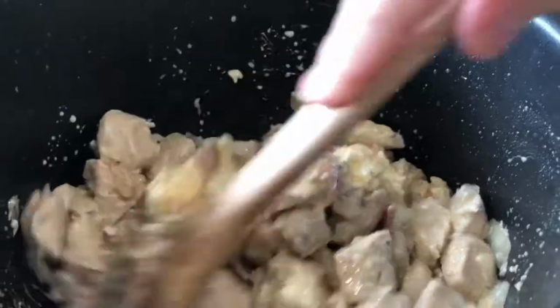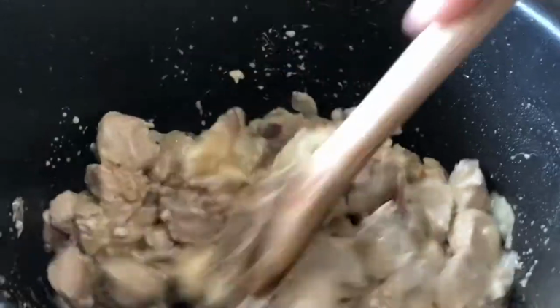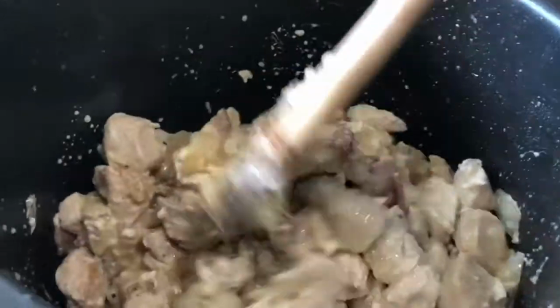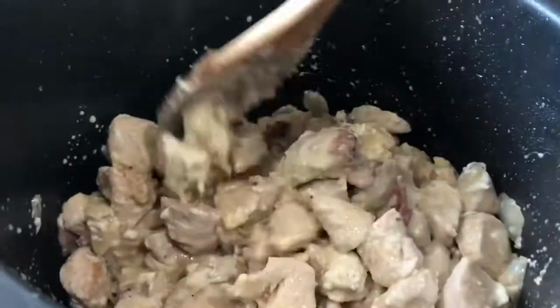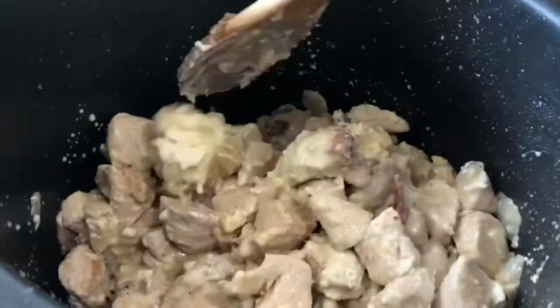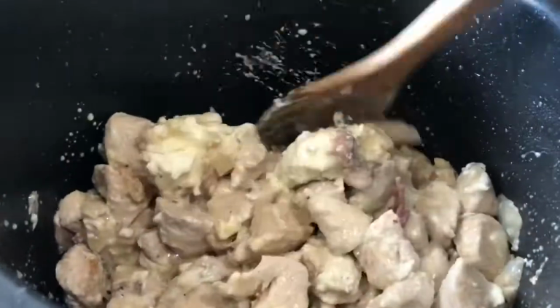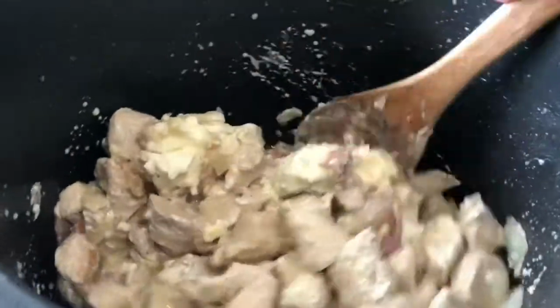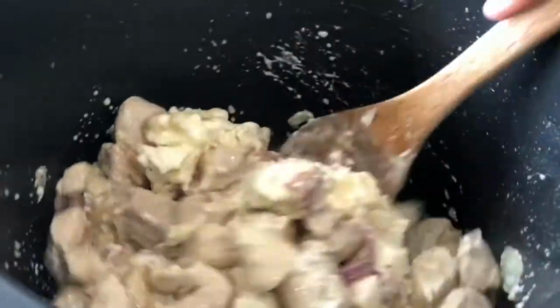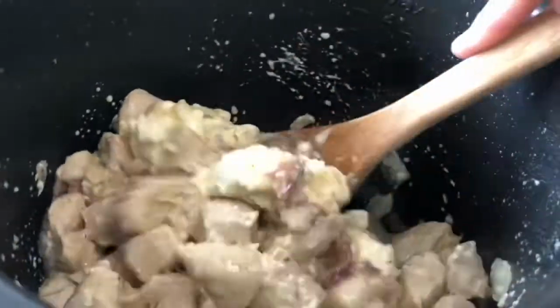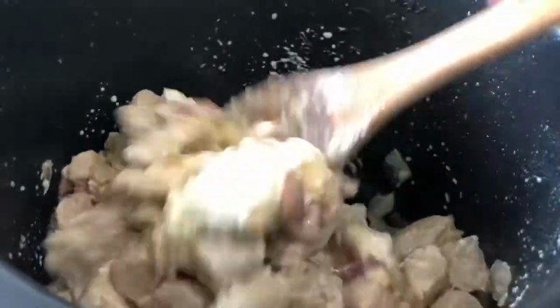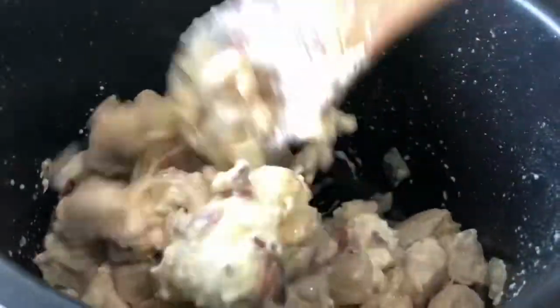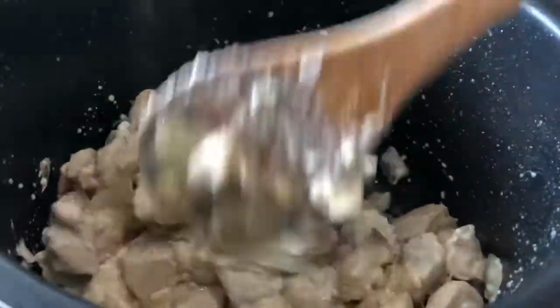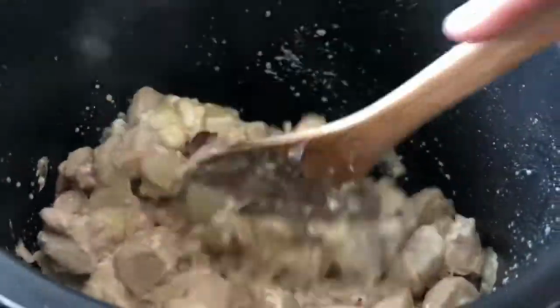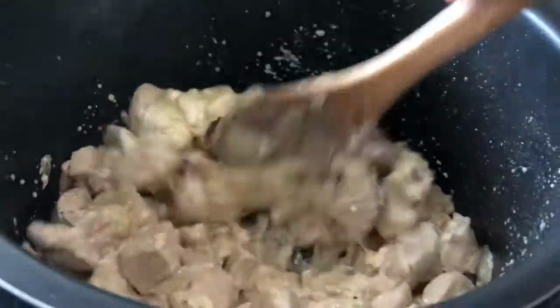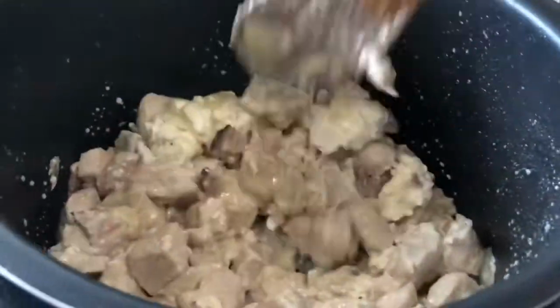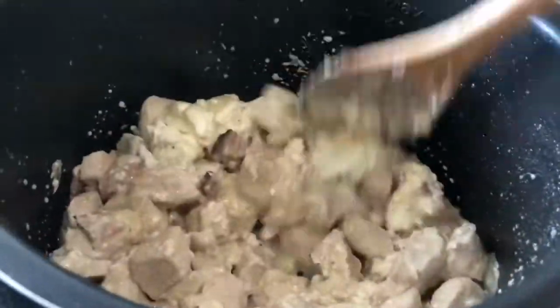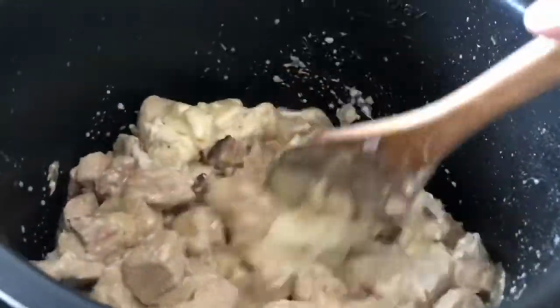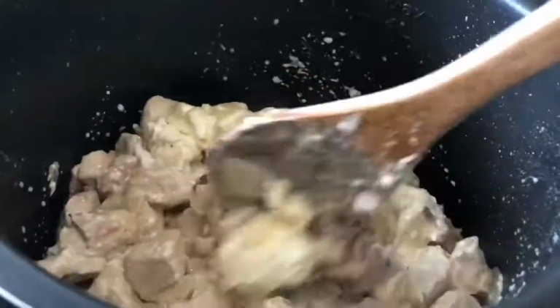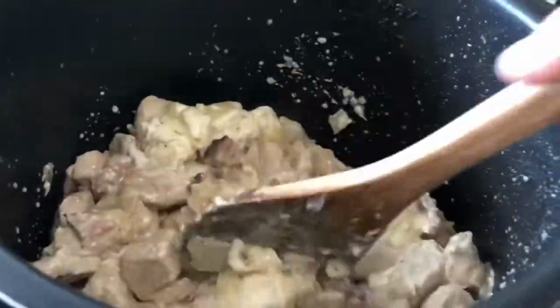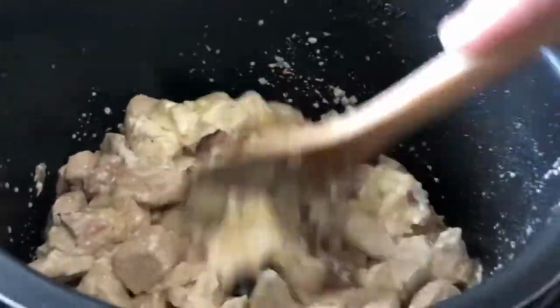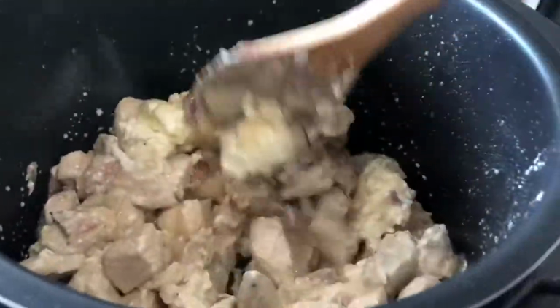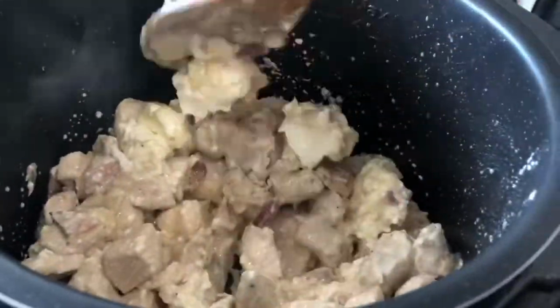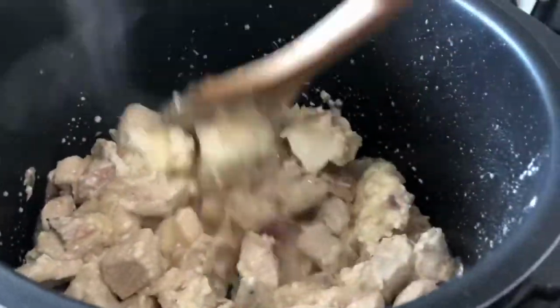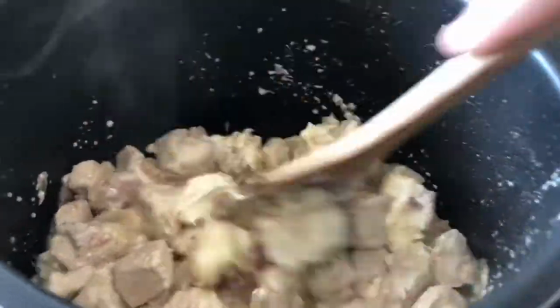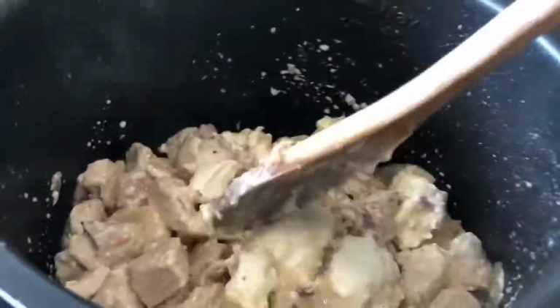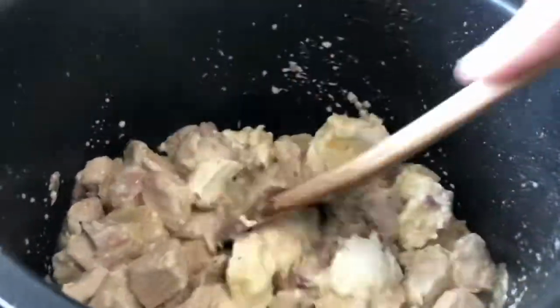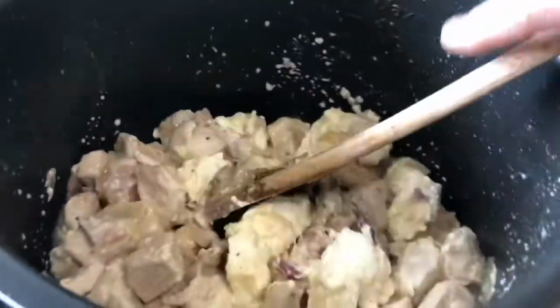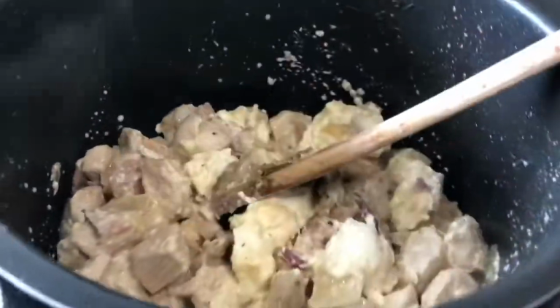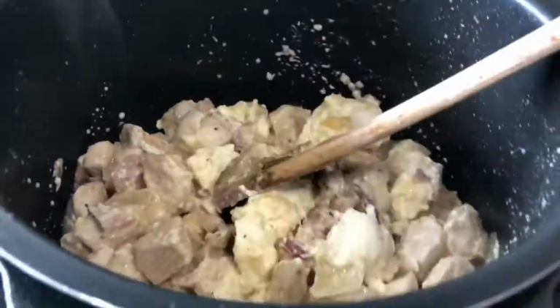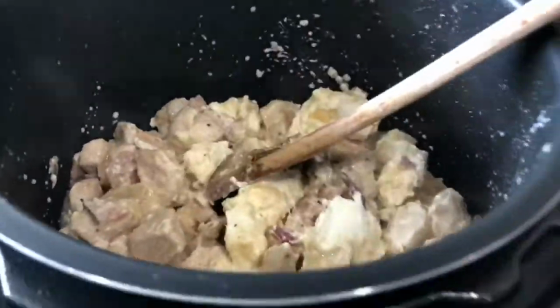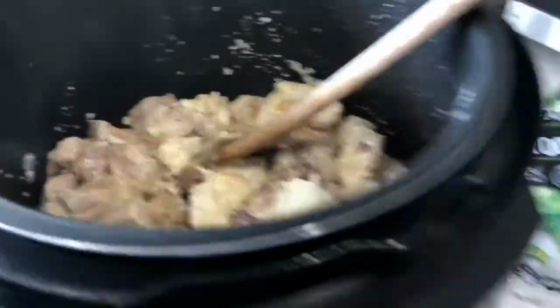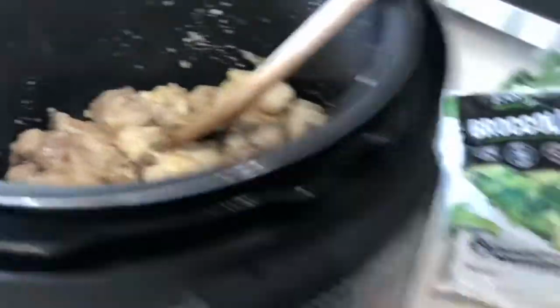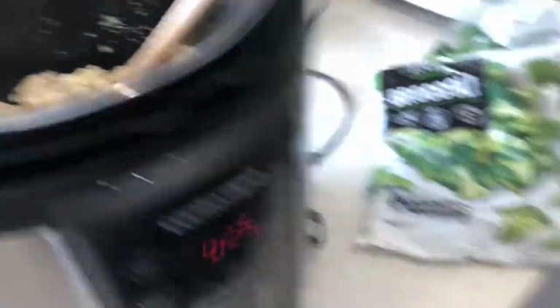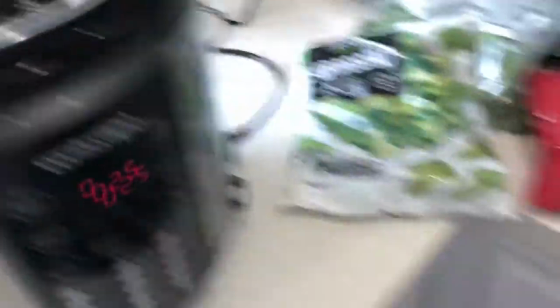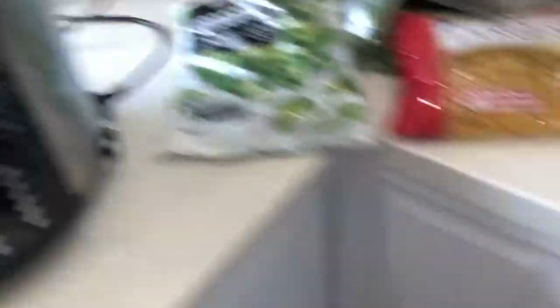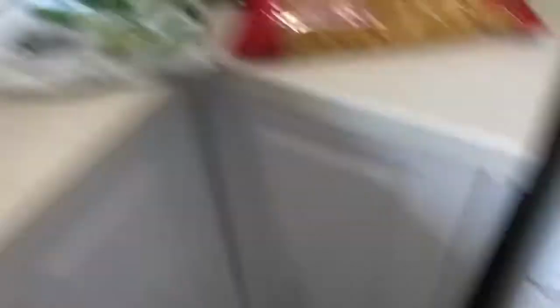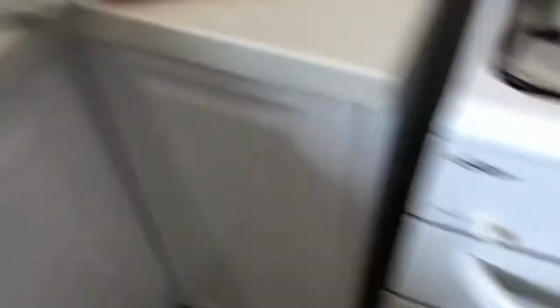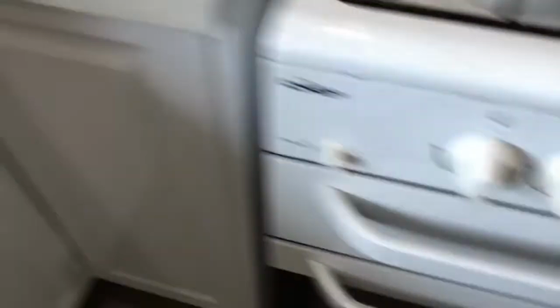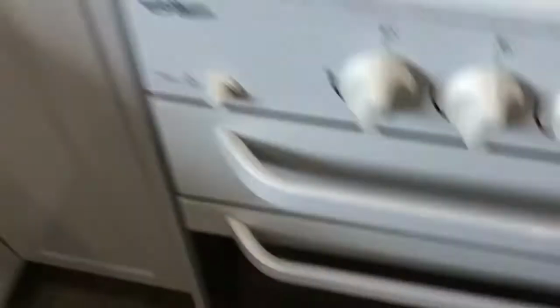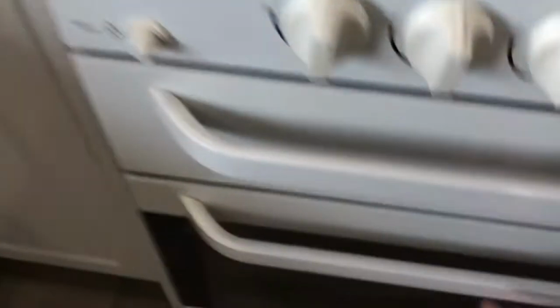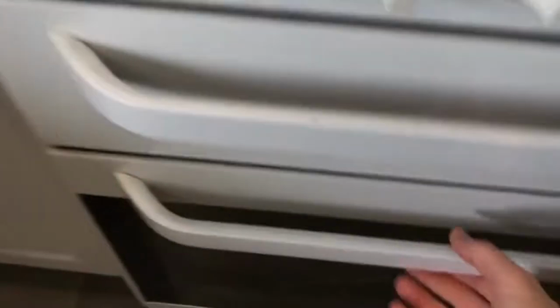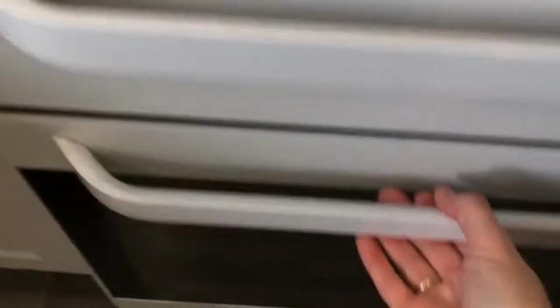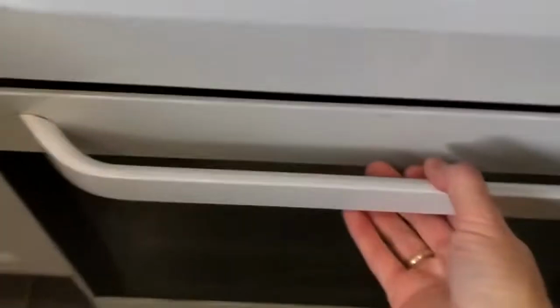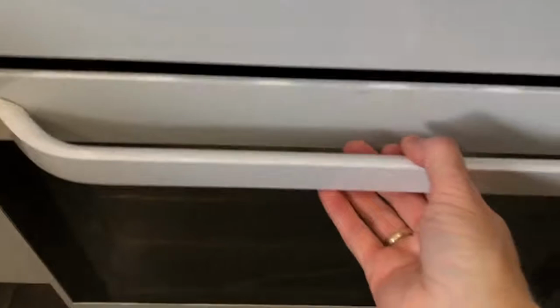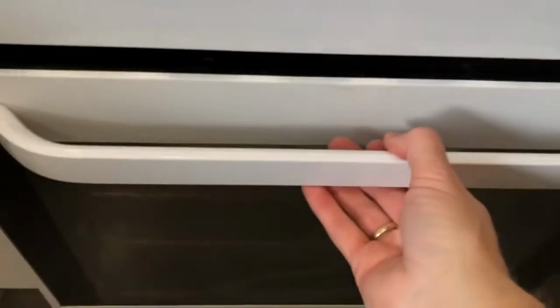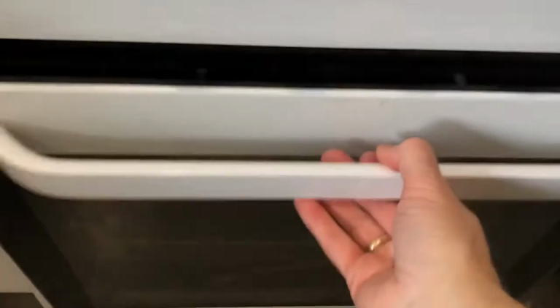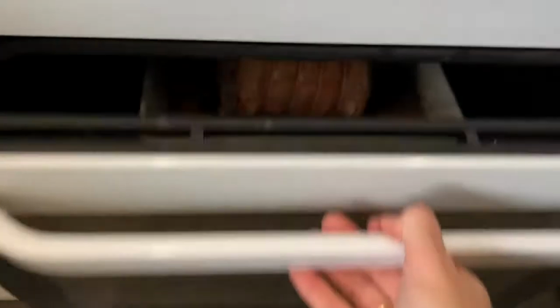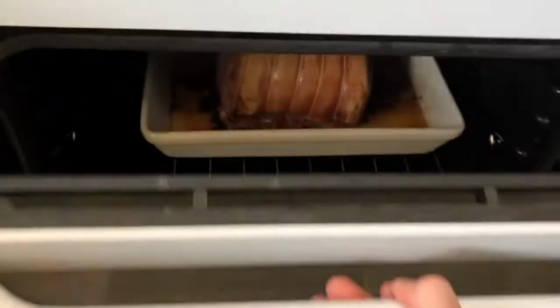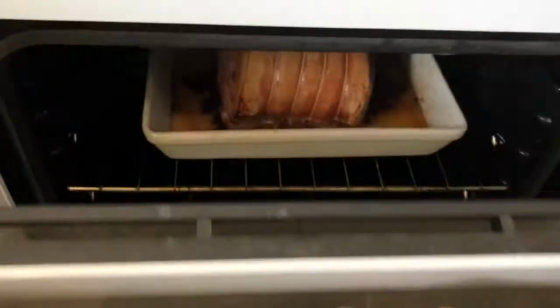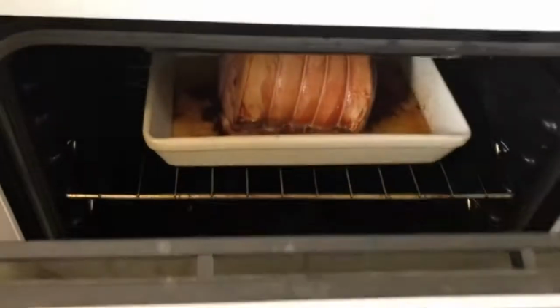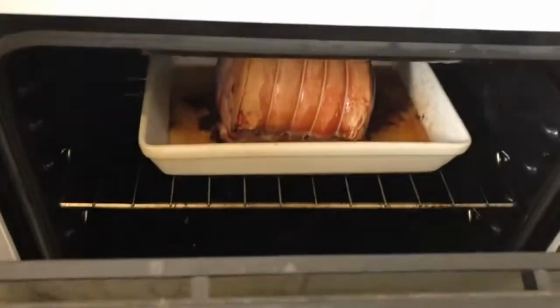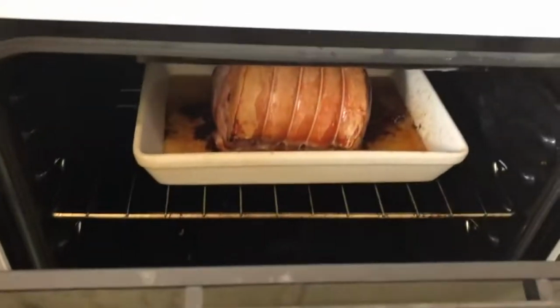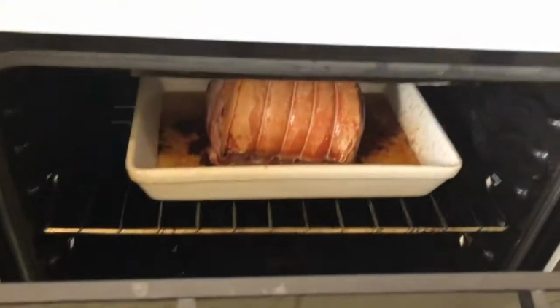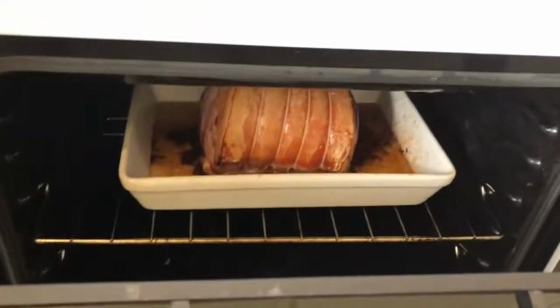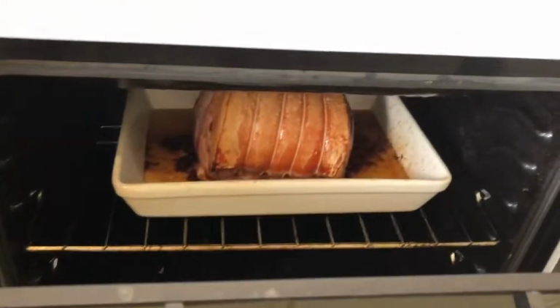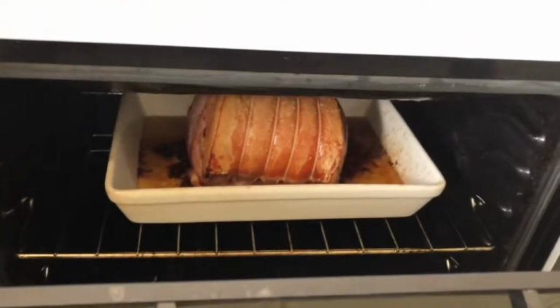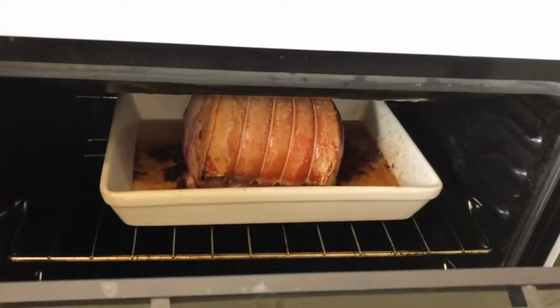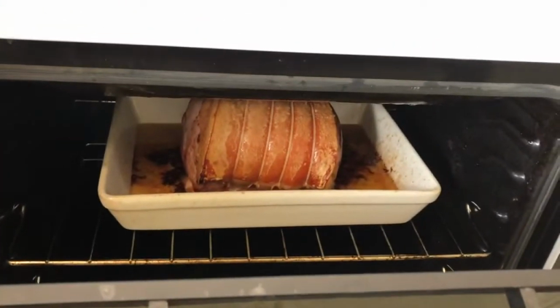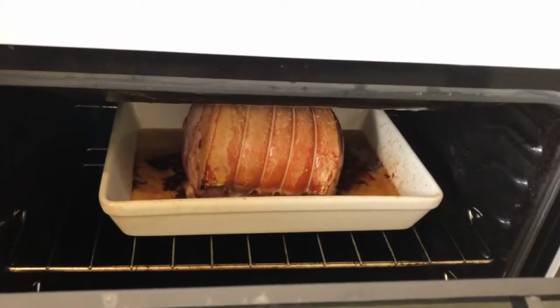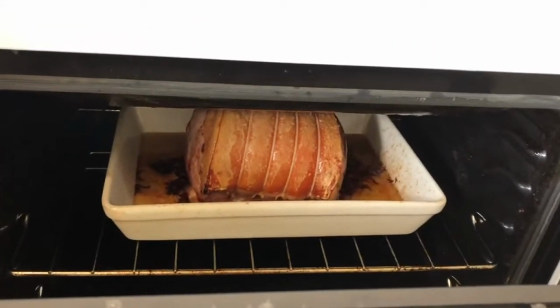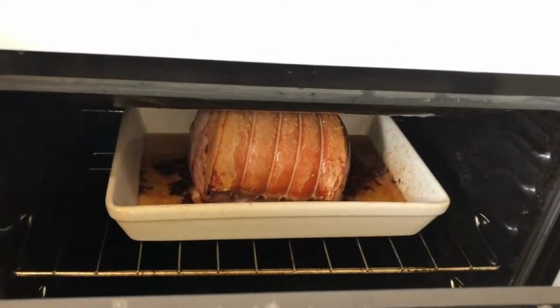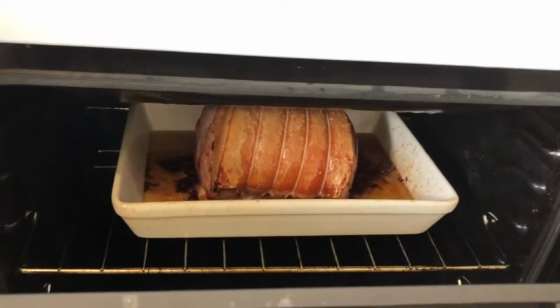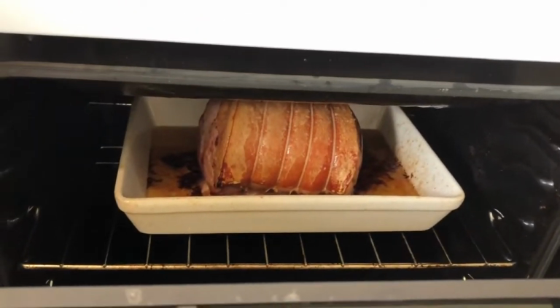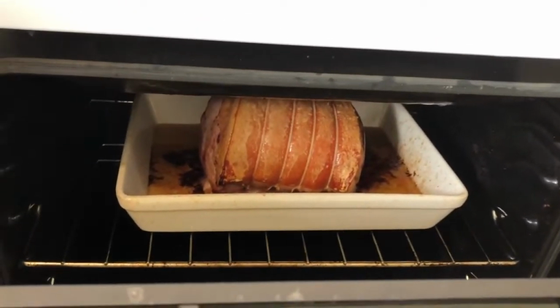This smells so good. I've got that going and in my oven I've also got the roast pork cooking — it smells amazing.